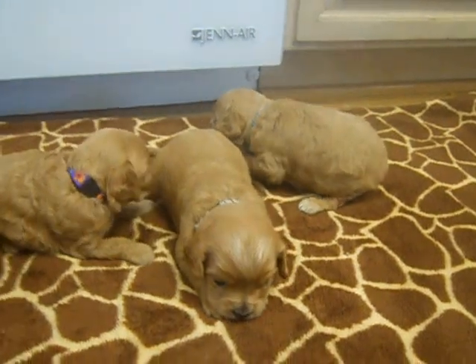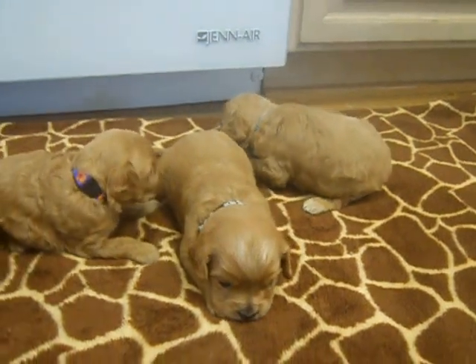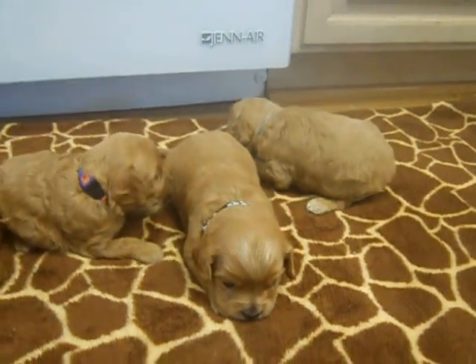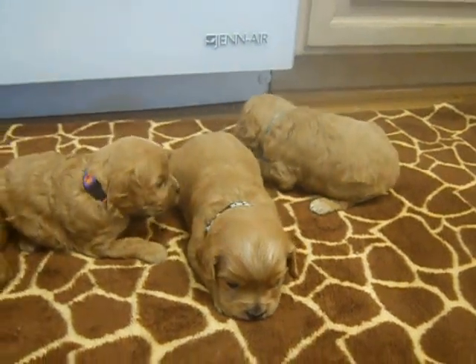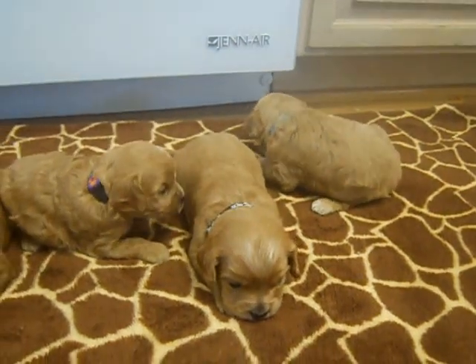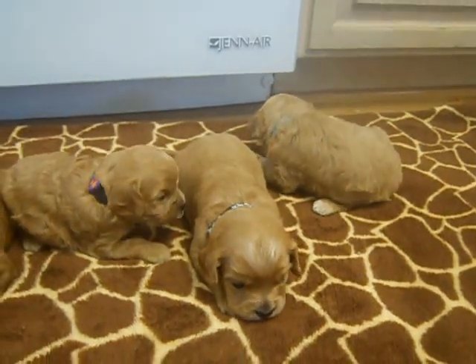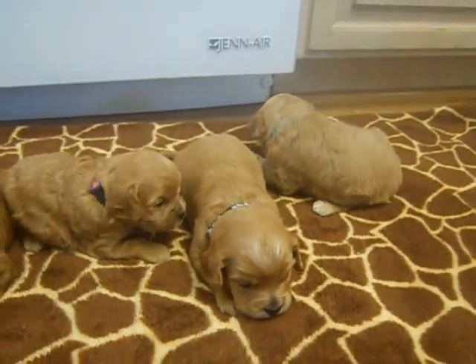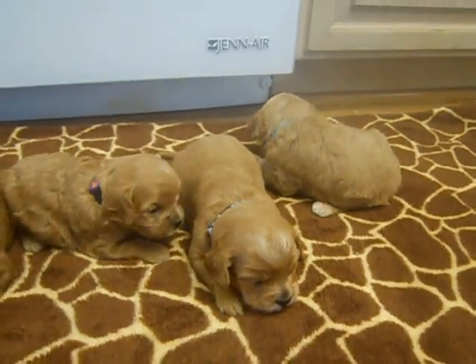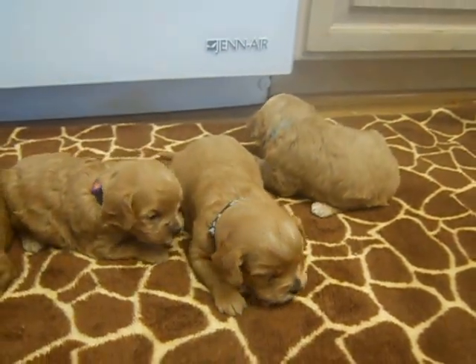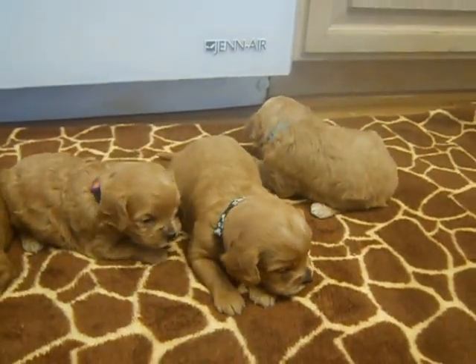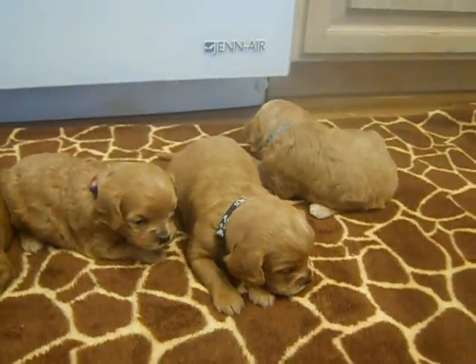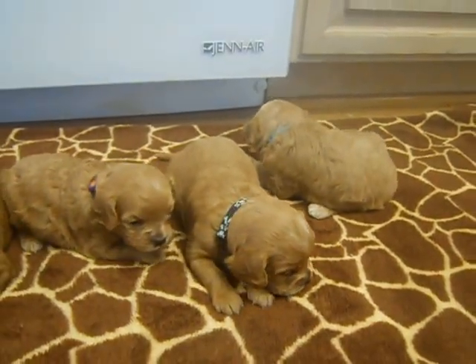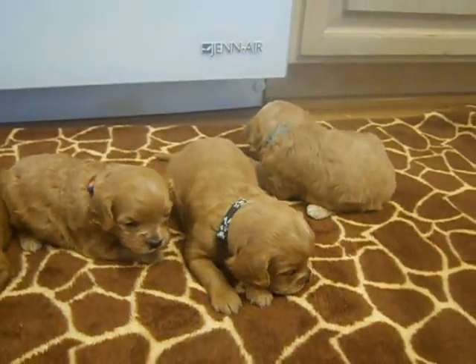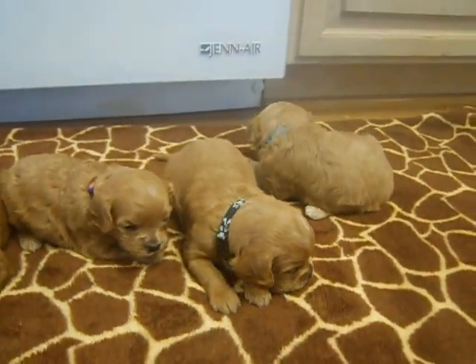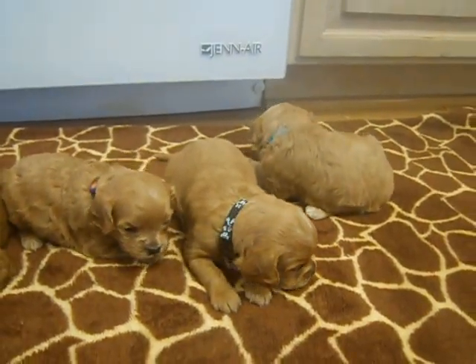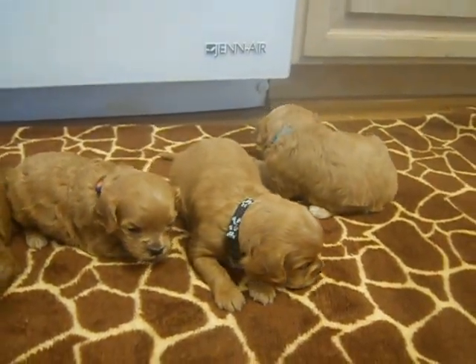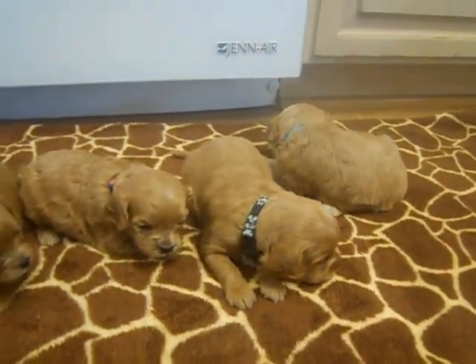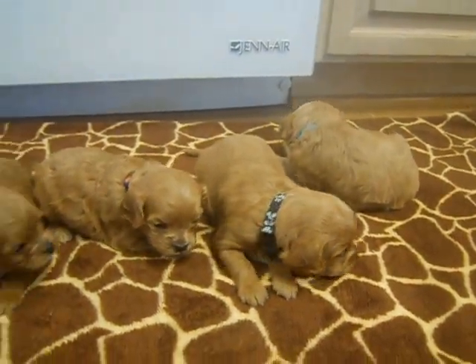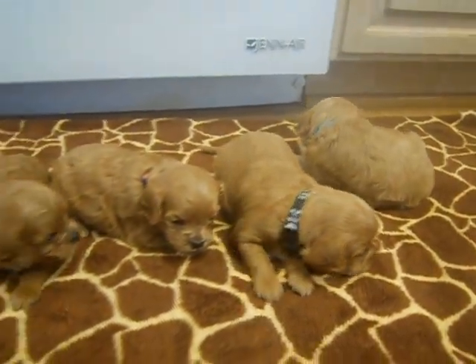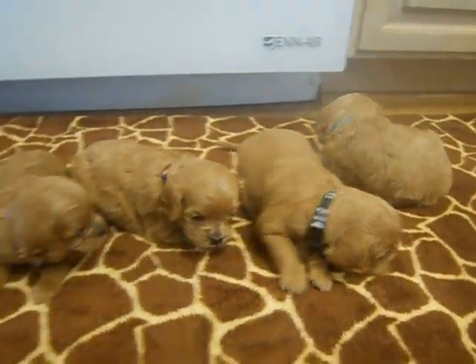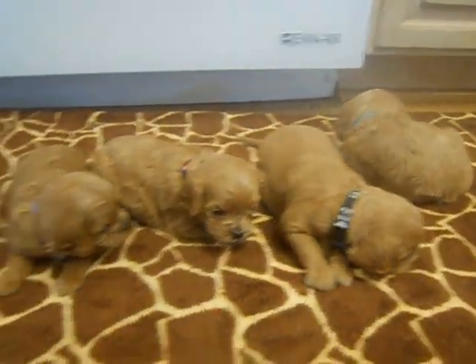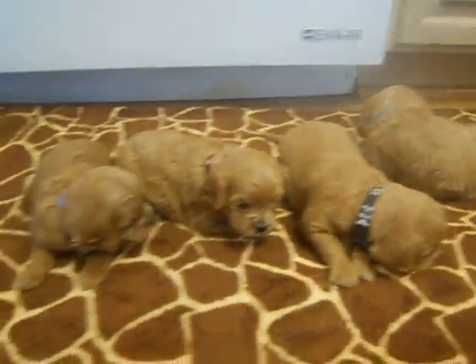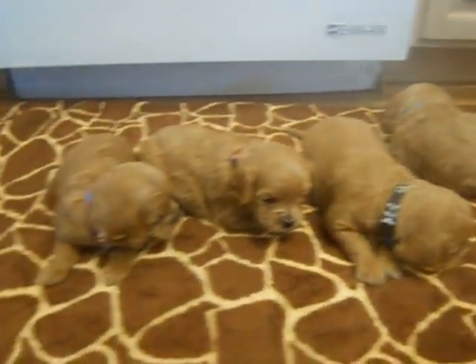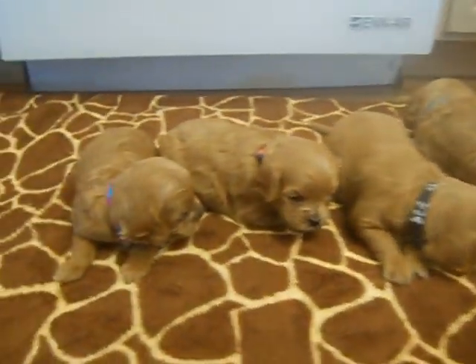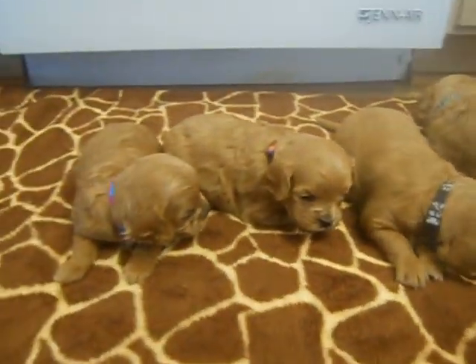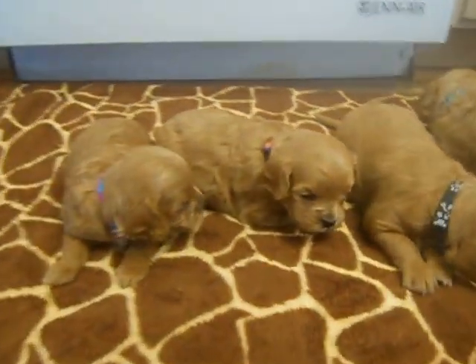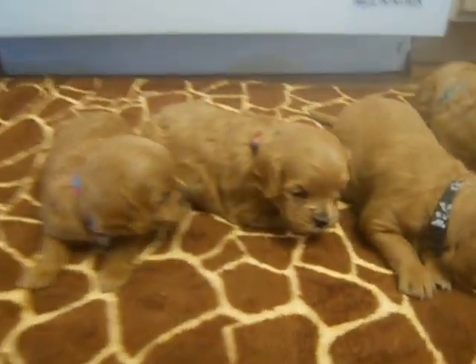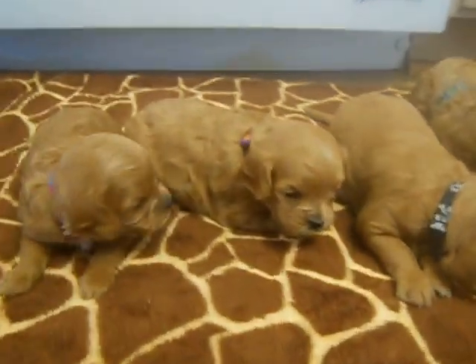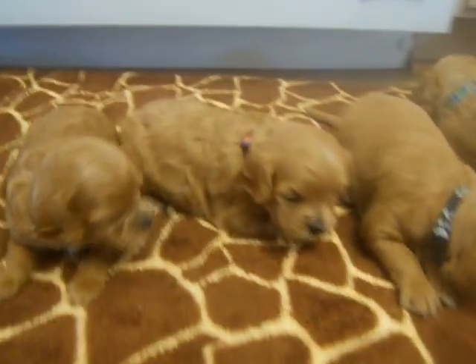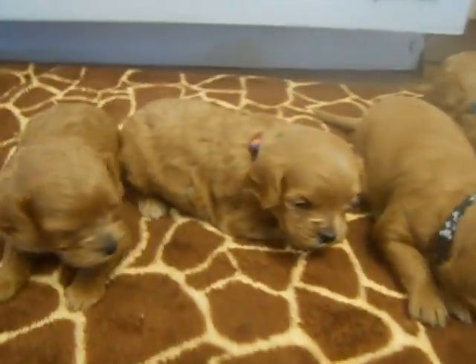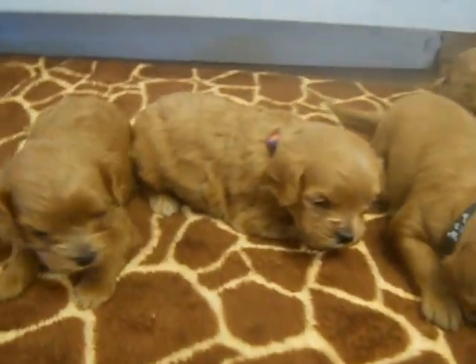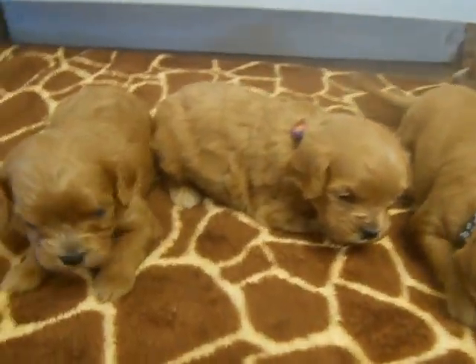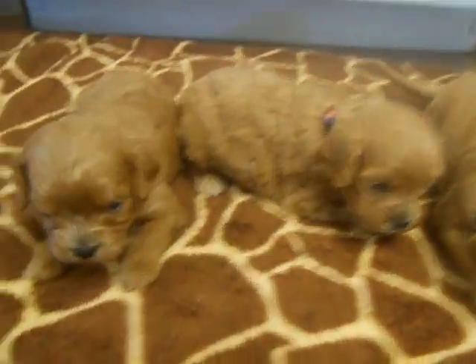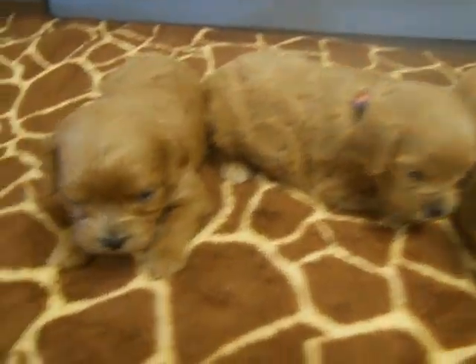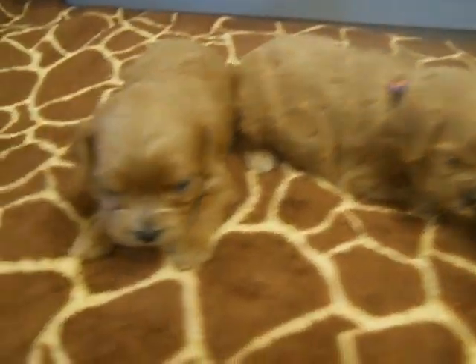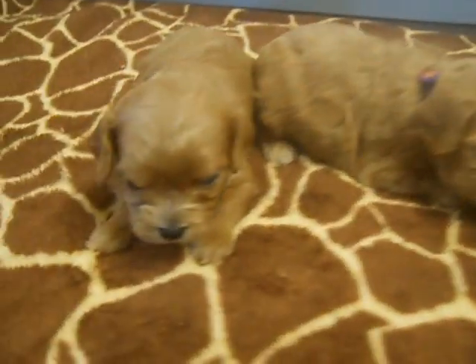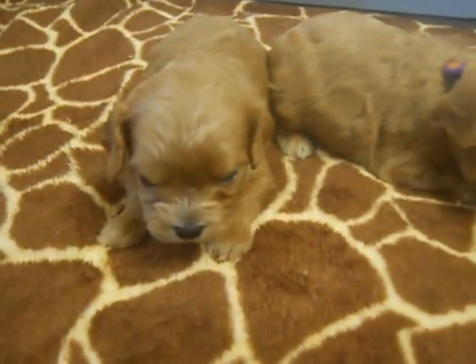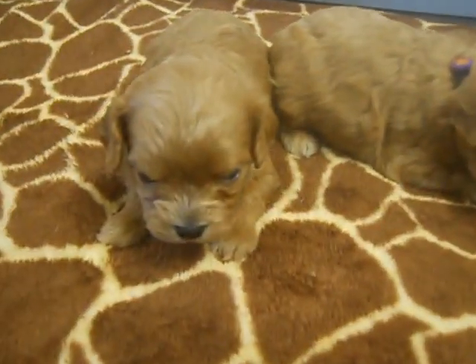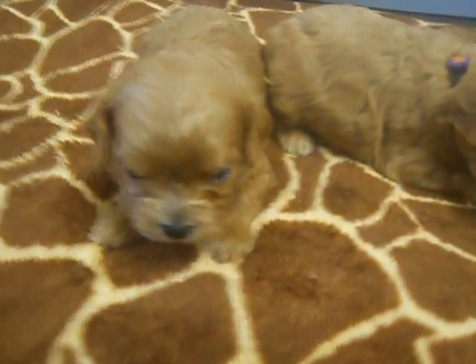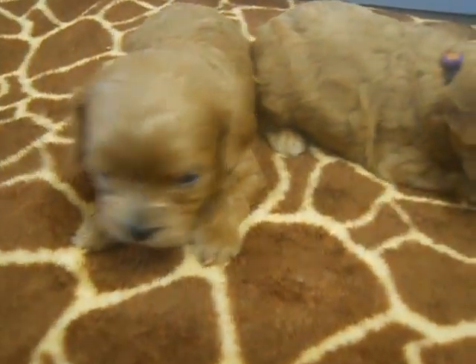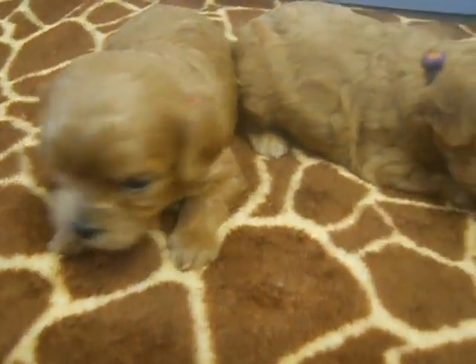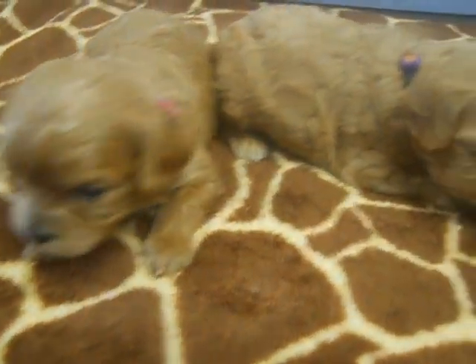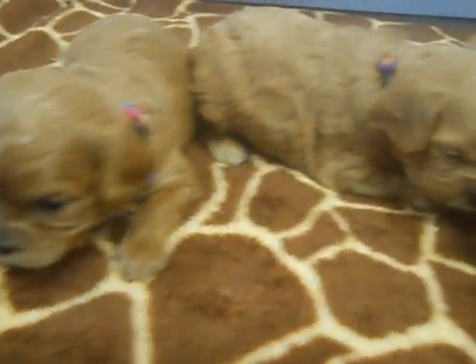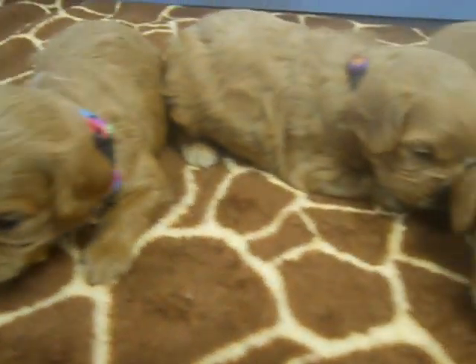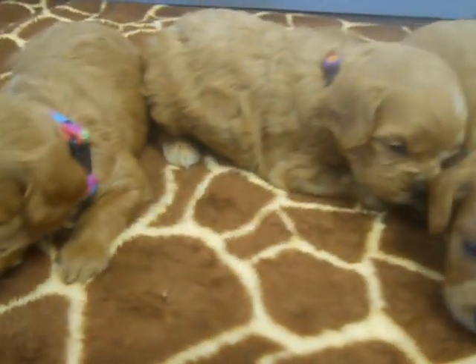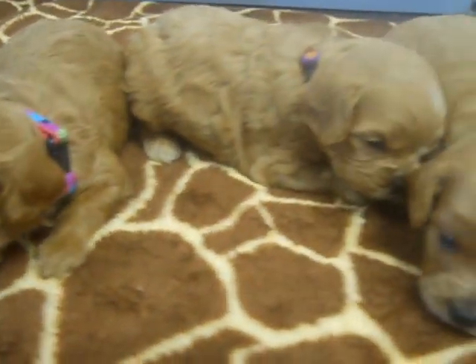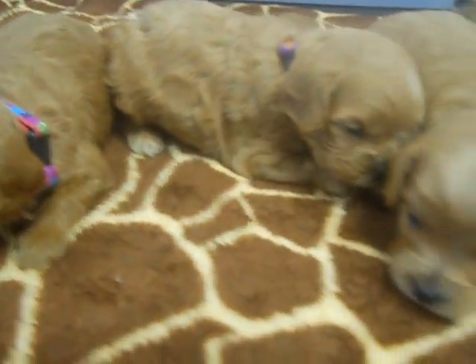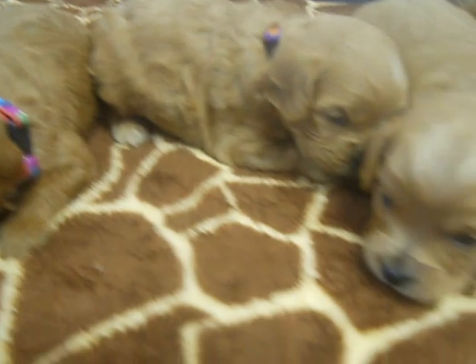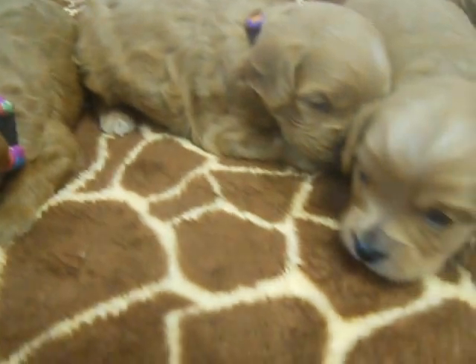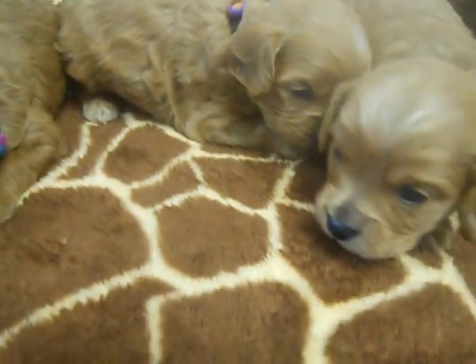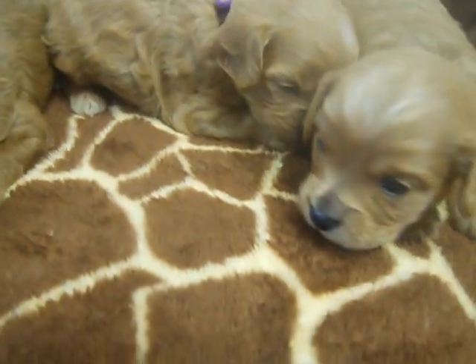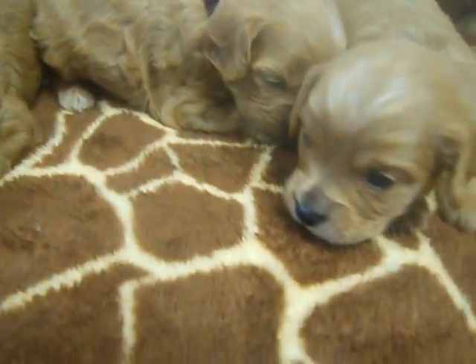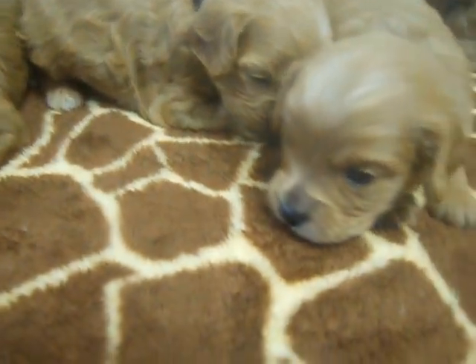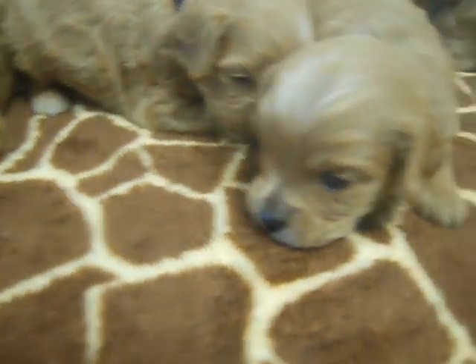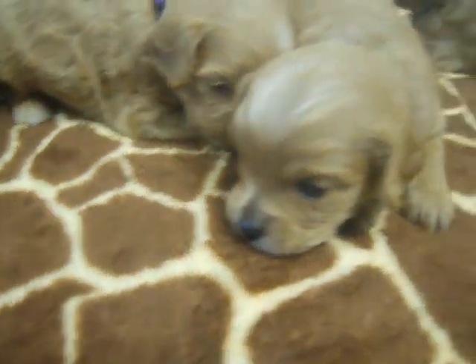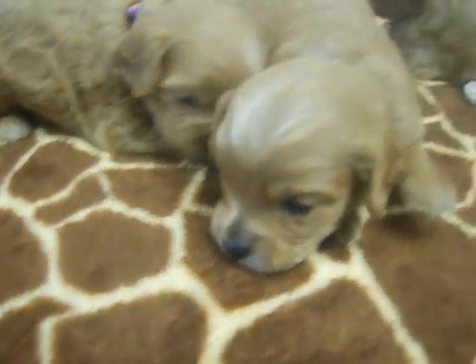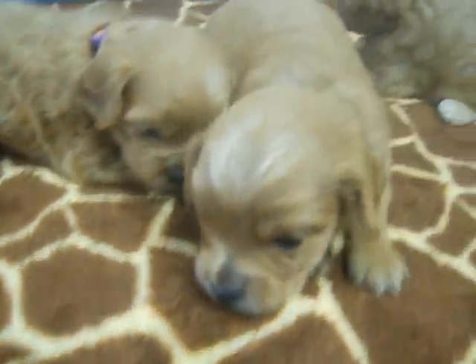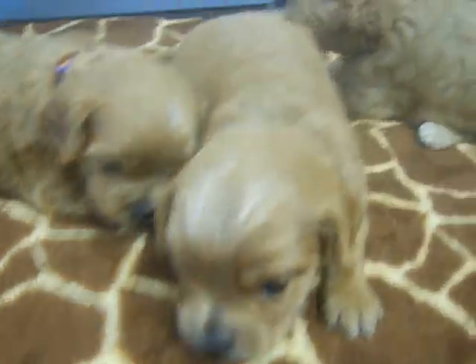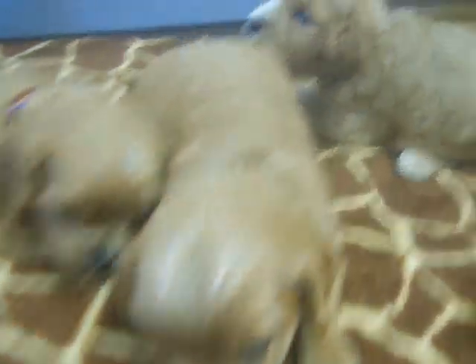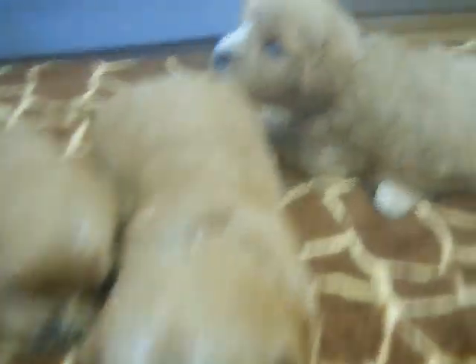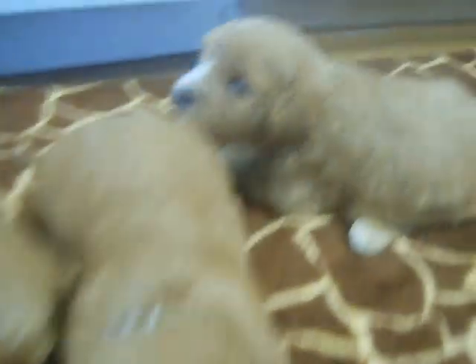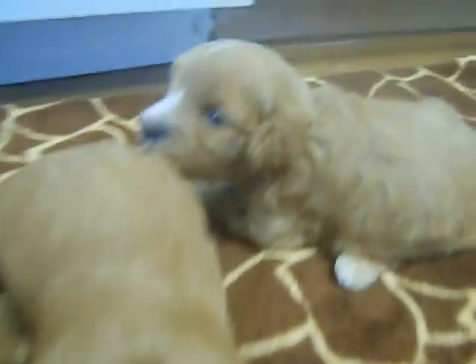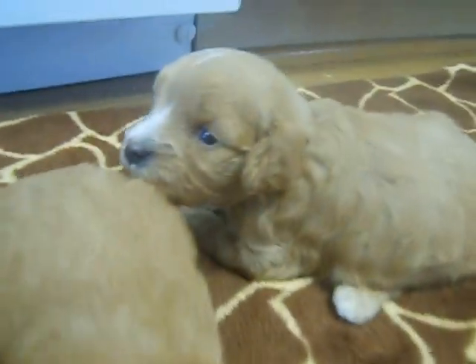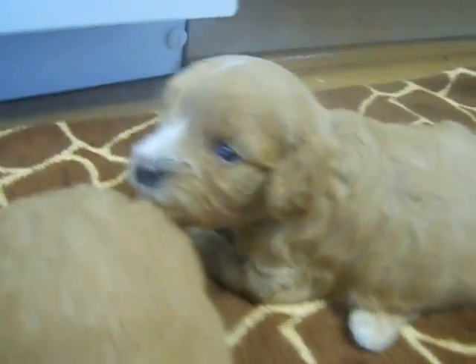They're three weeks and two days old. It's only going to get better from here — cuter and cuter.